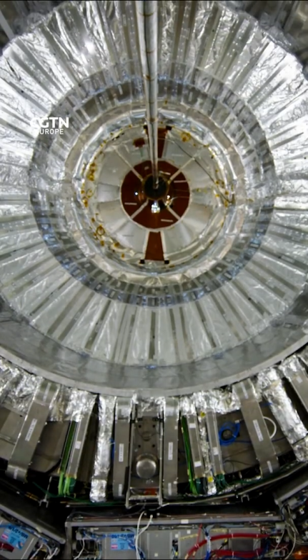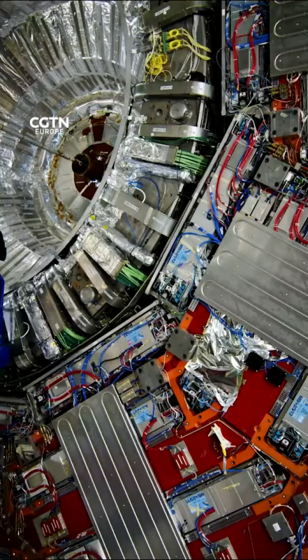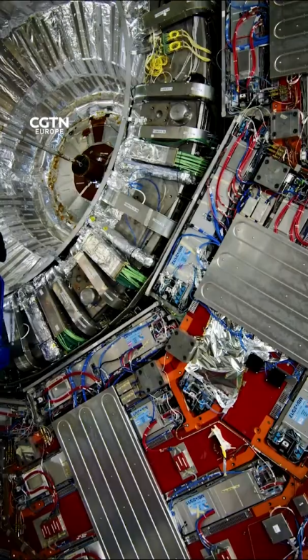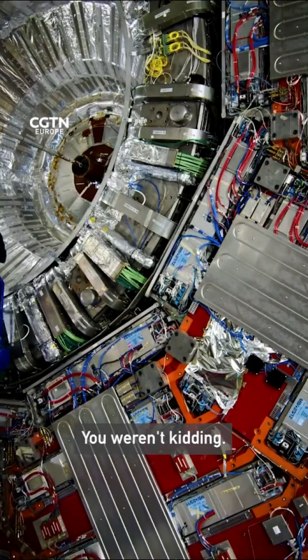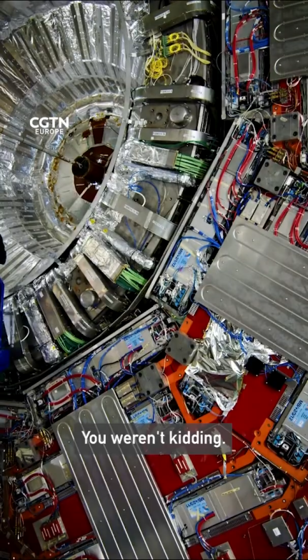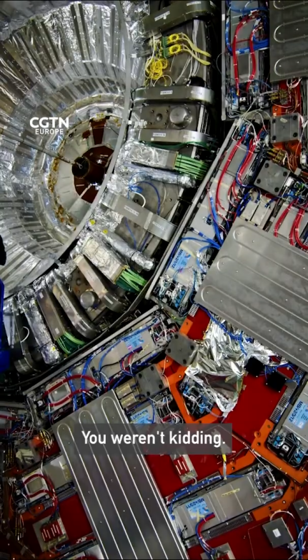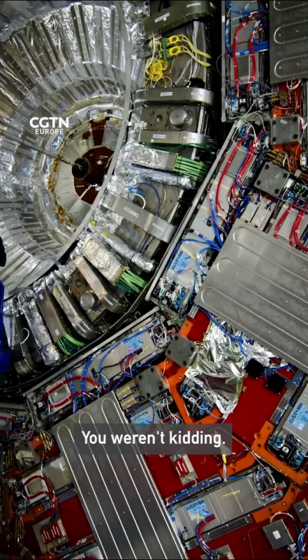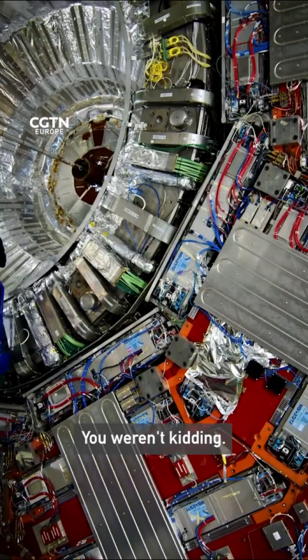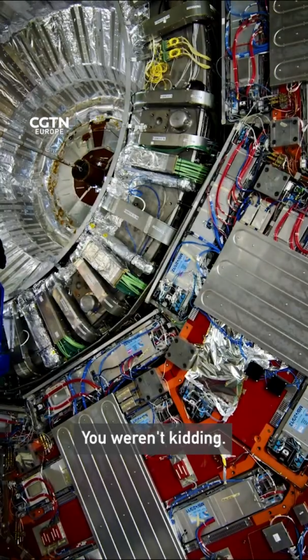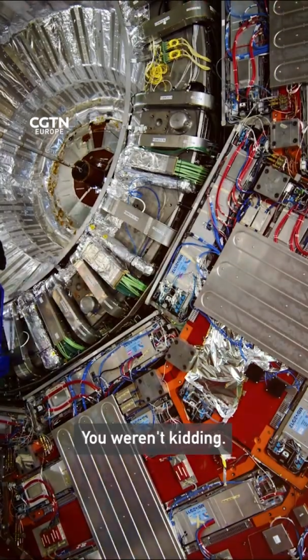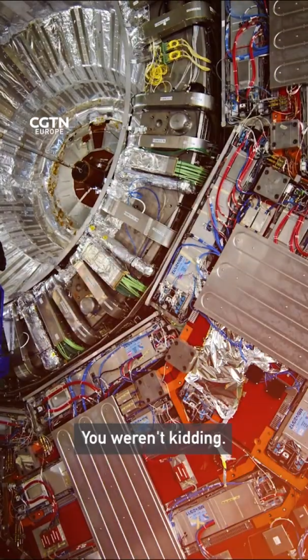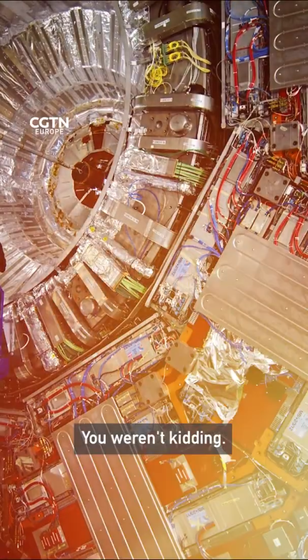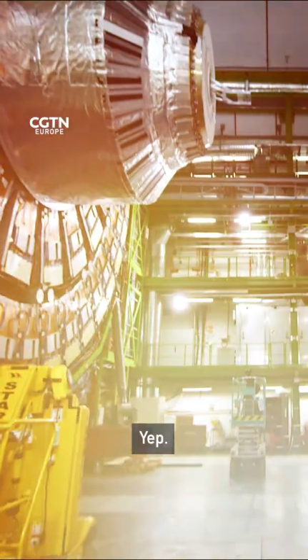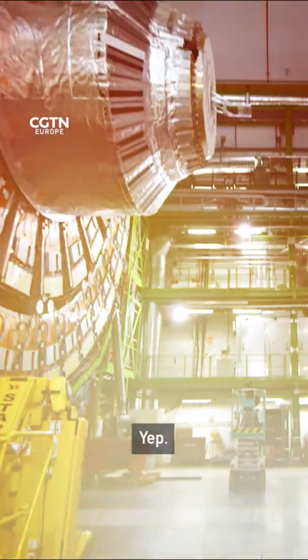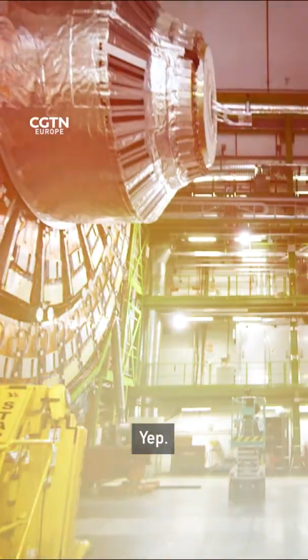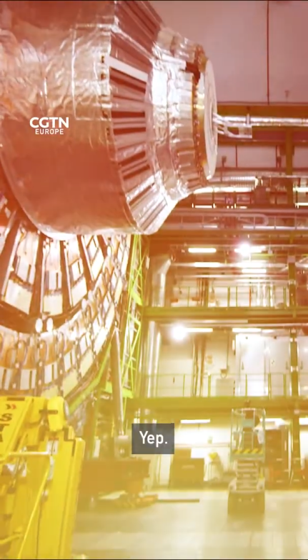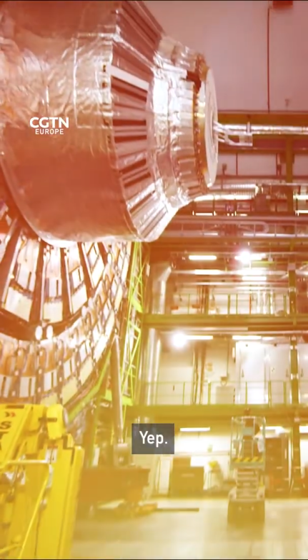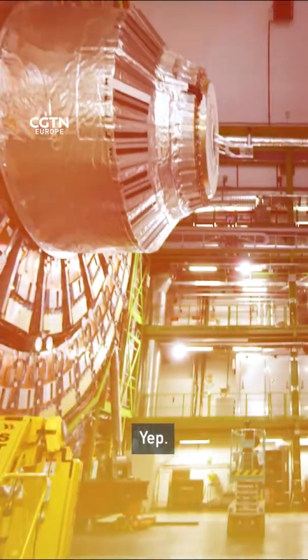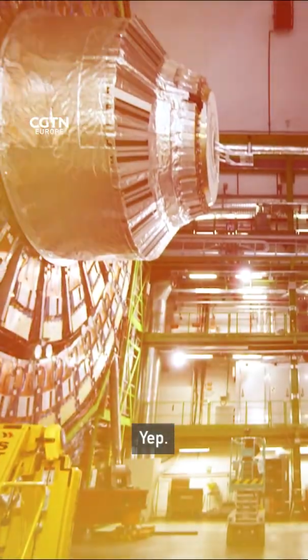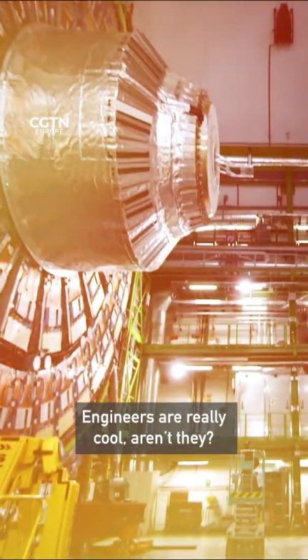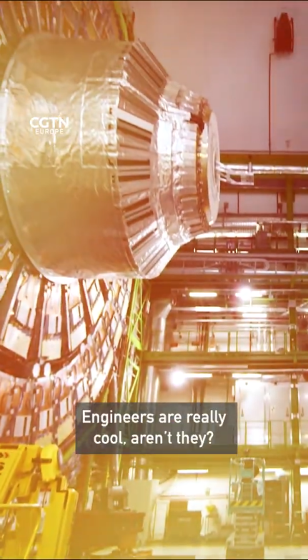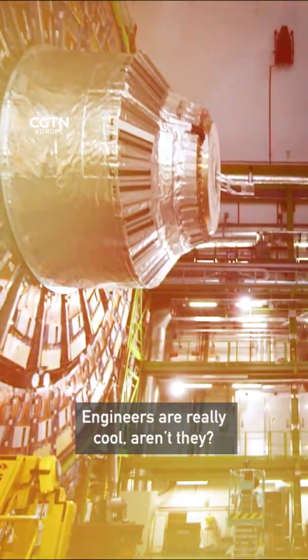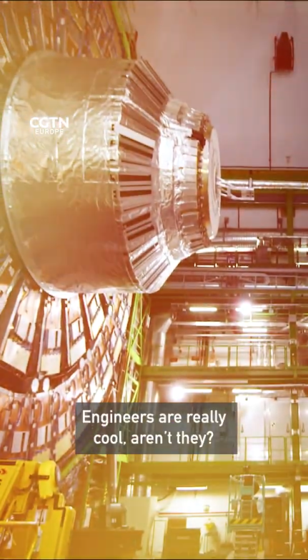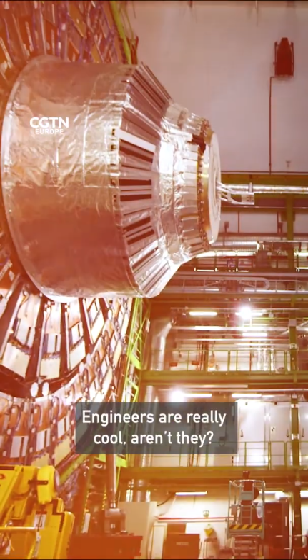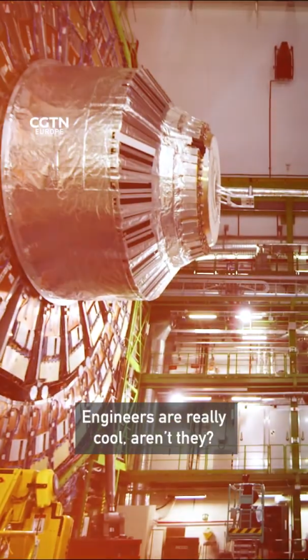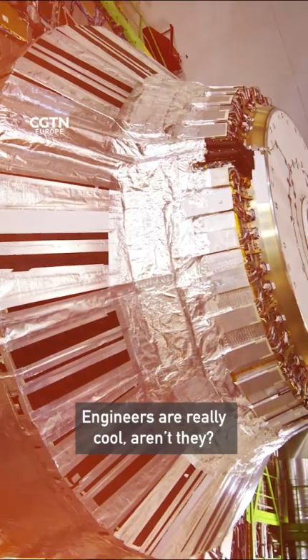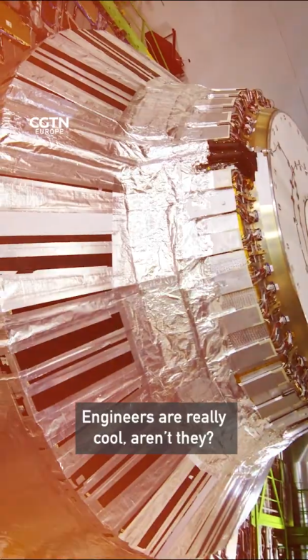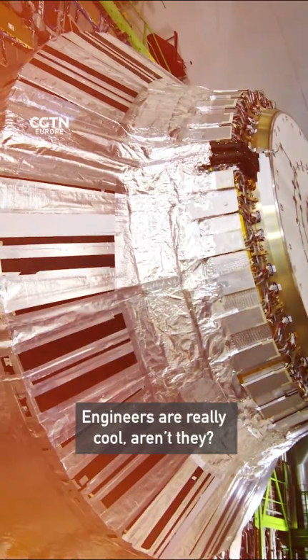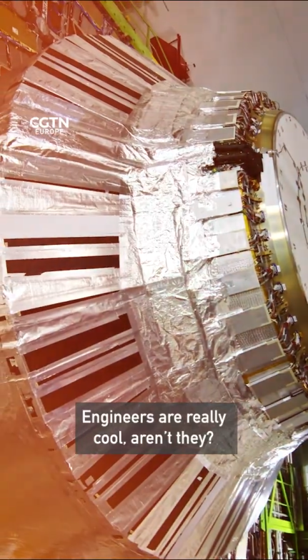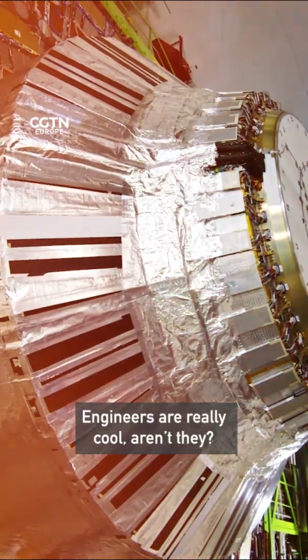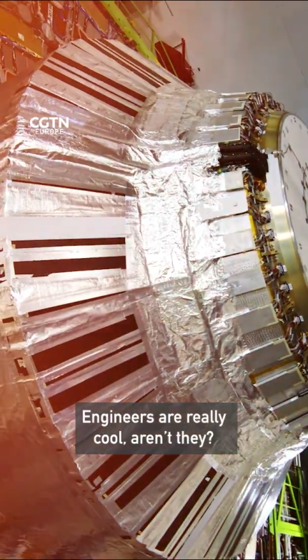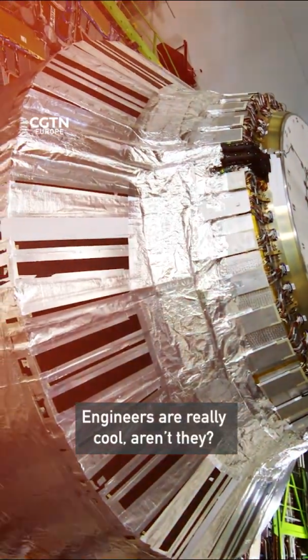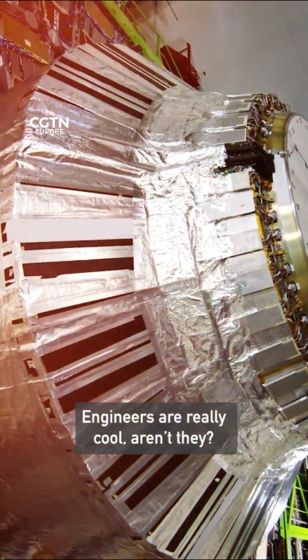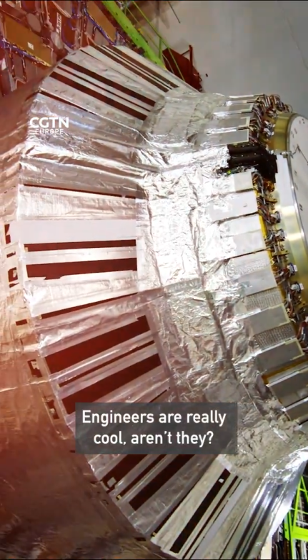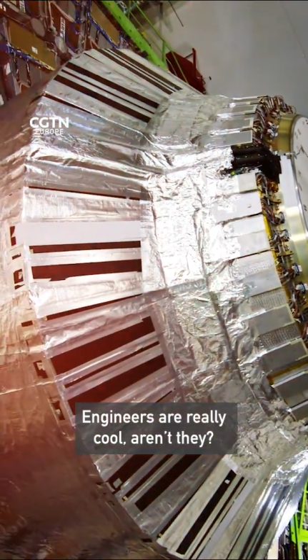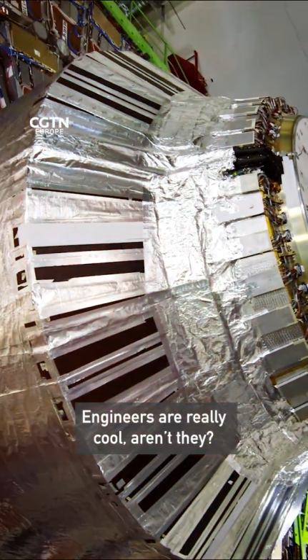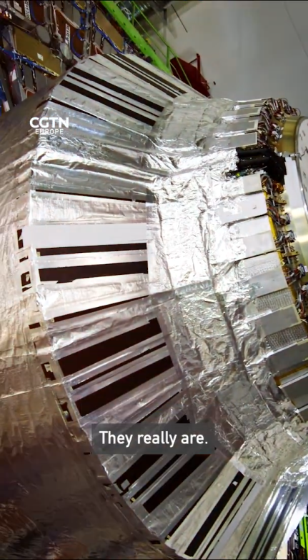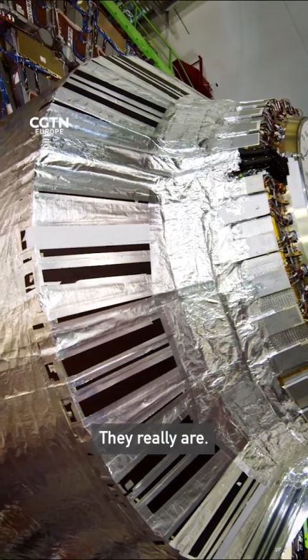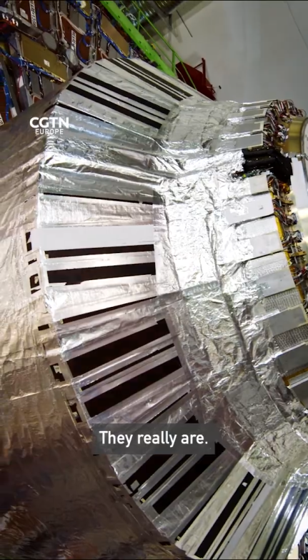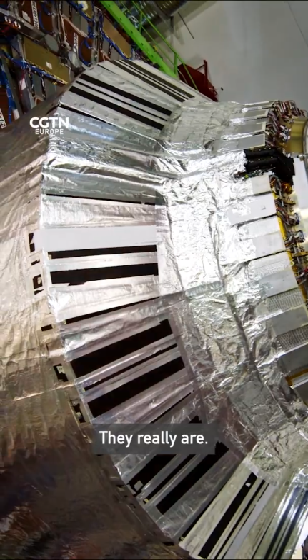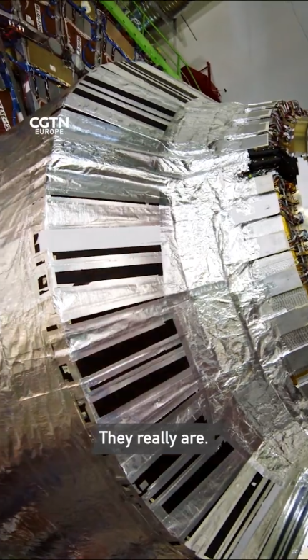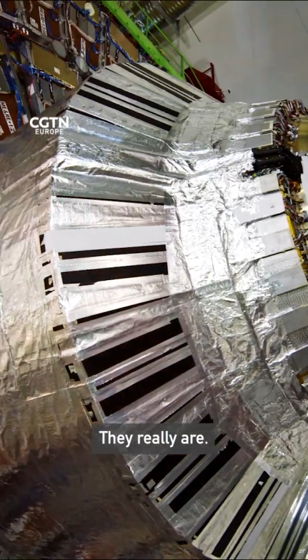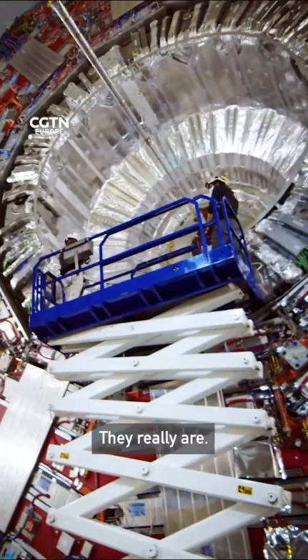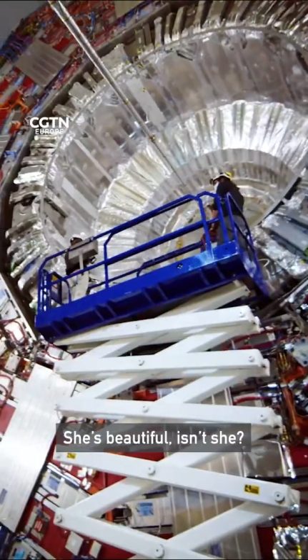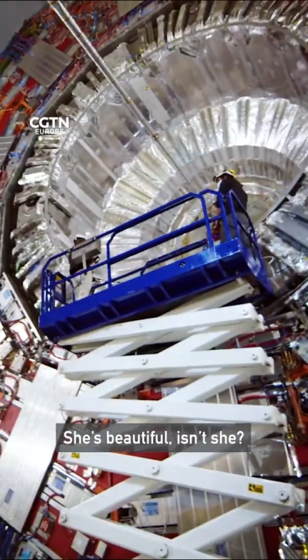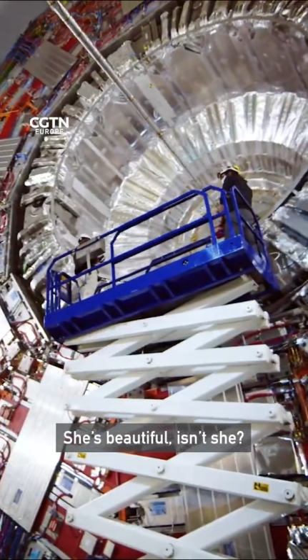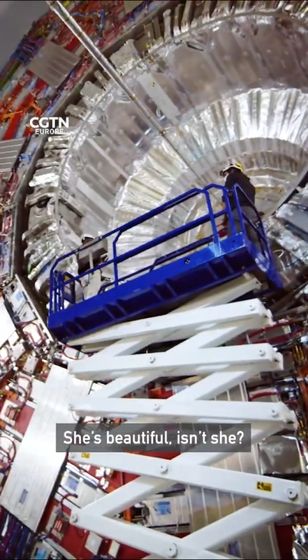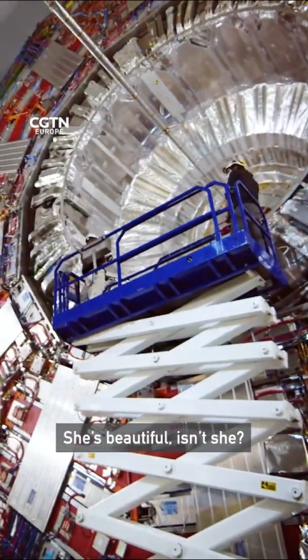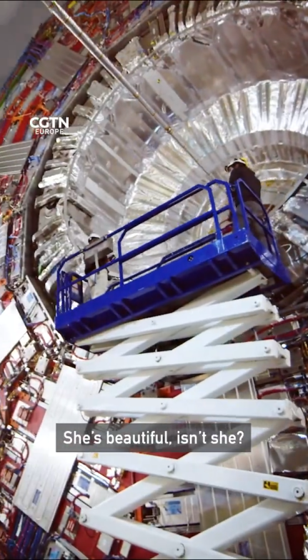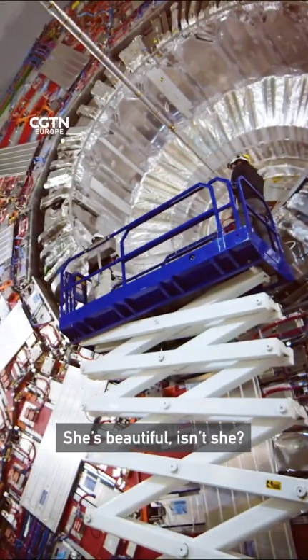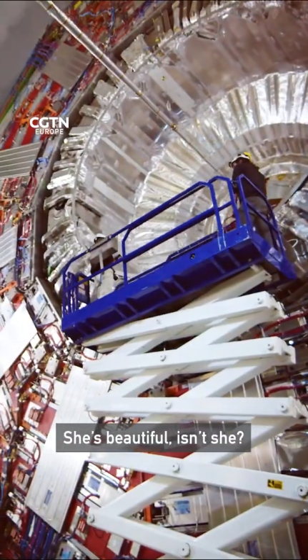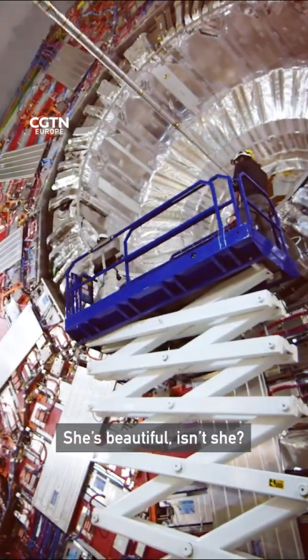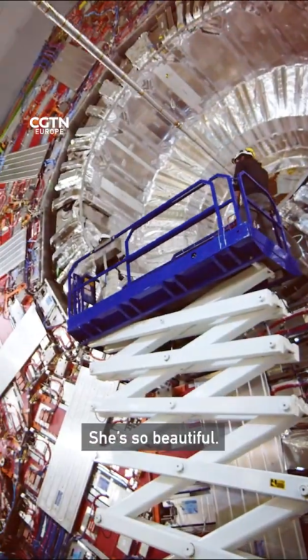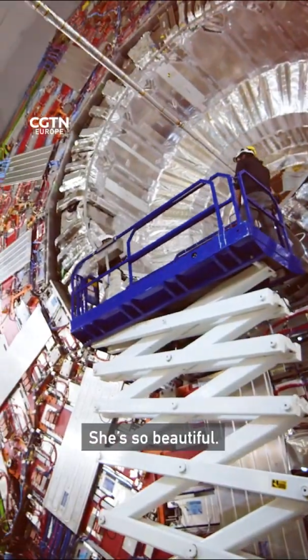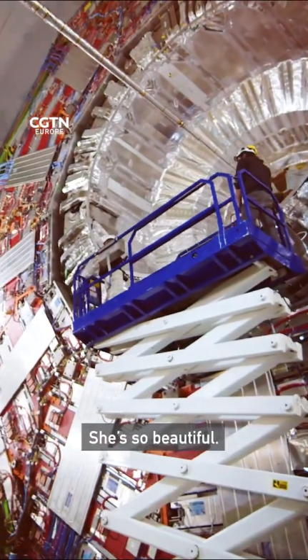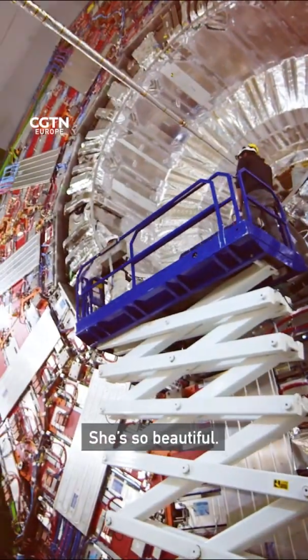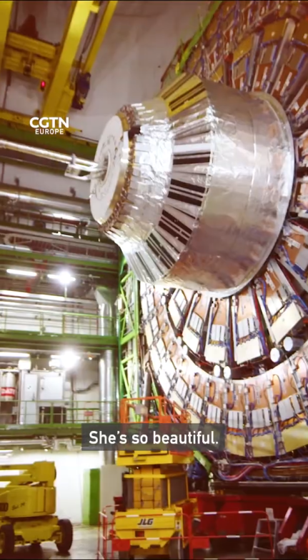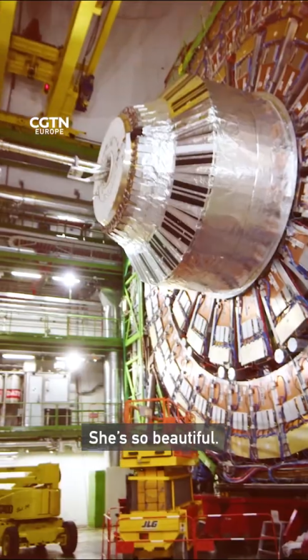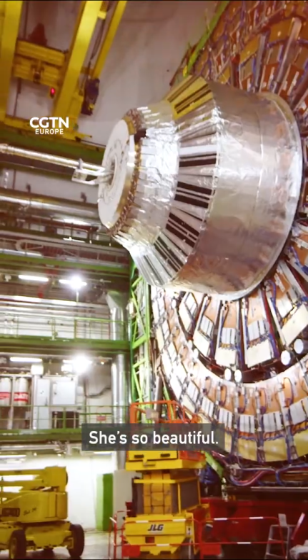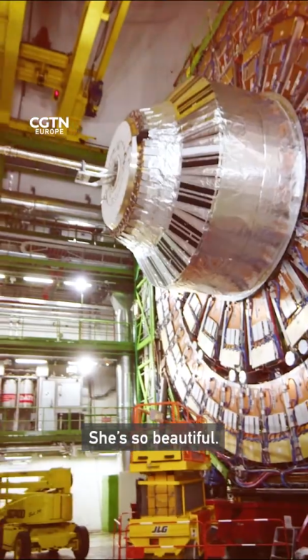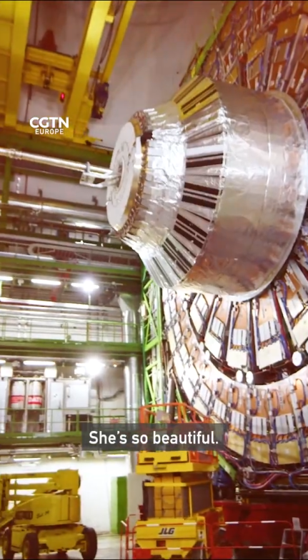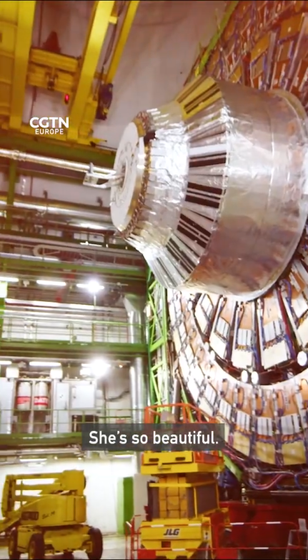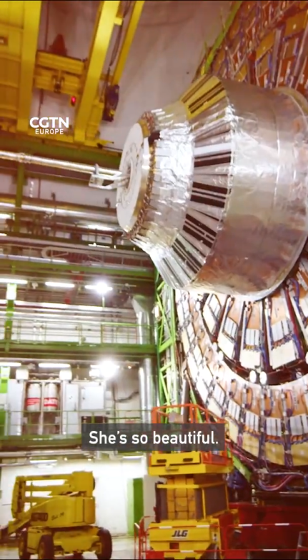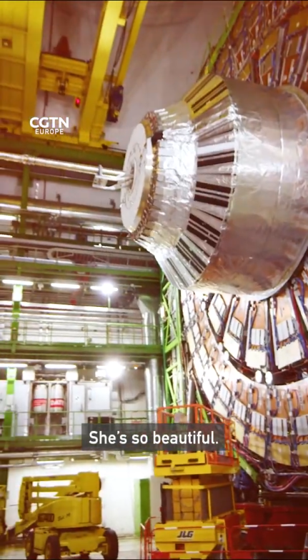You weren't kidding. Engineers are really cool, aren't they? They really are. She's beautiful. She's so beautiful.